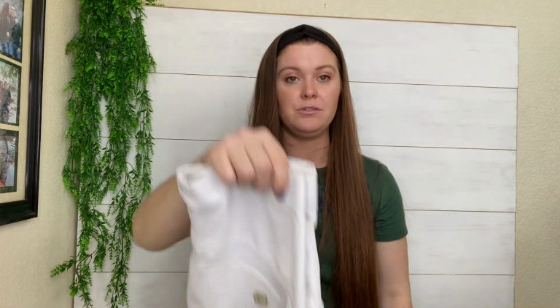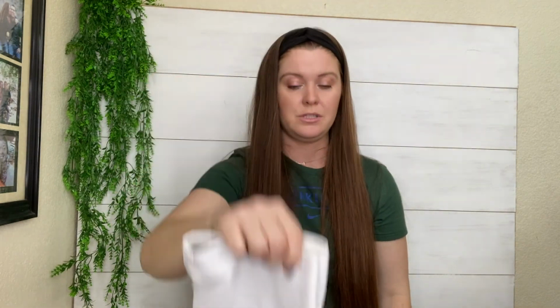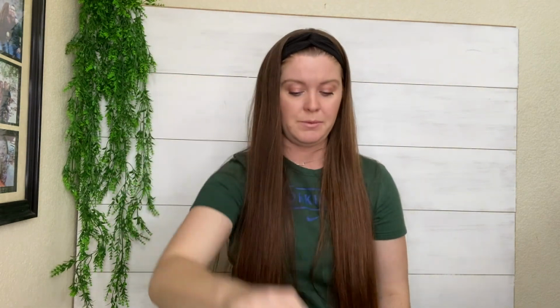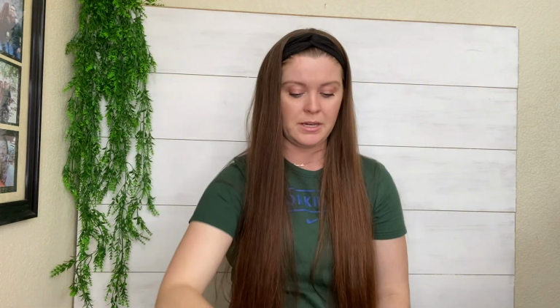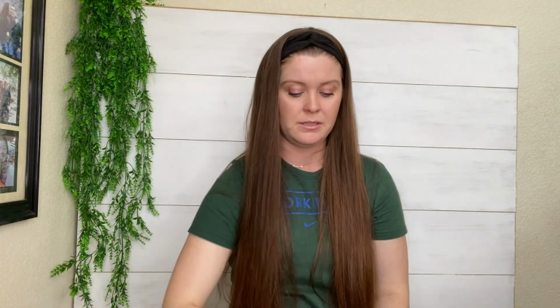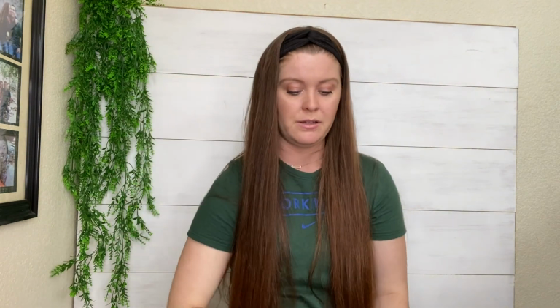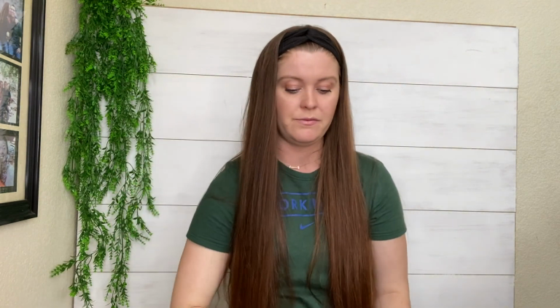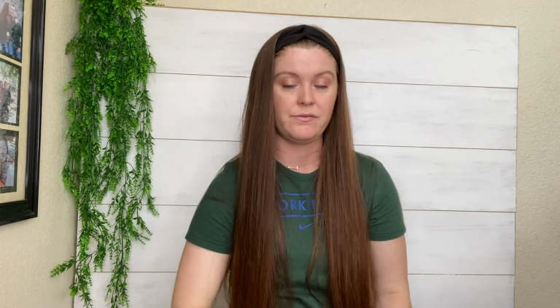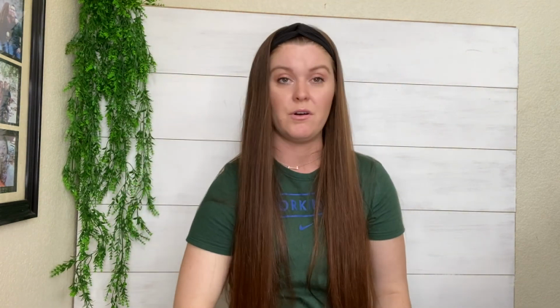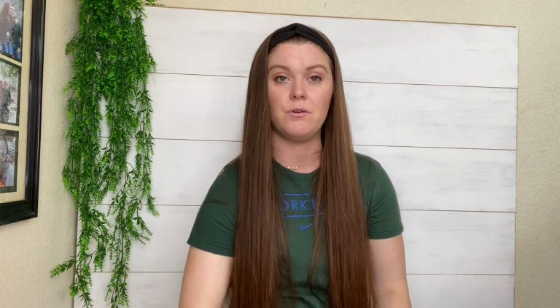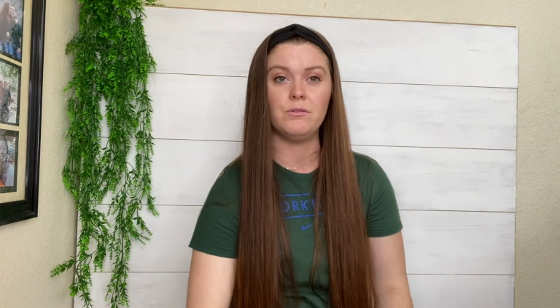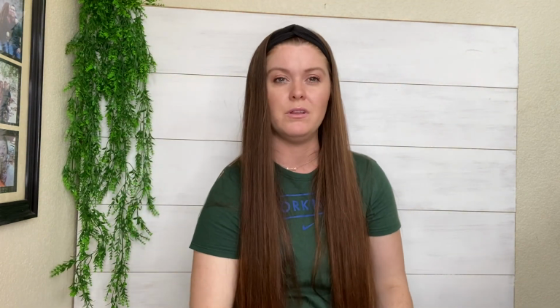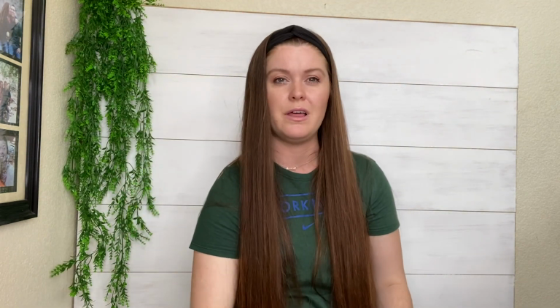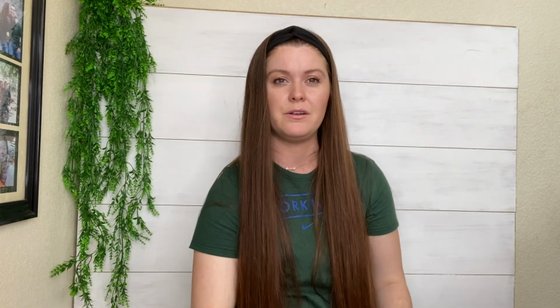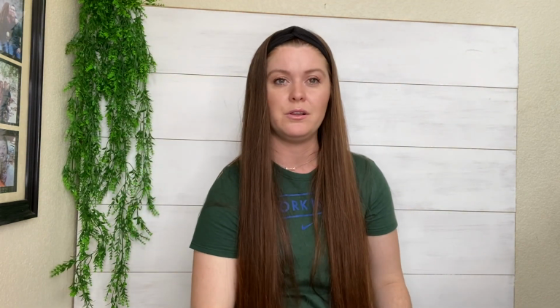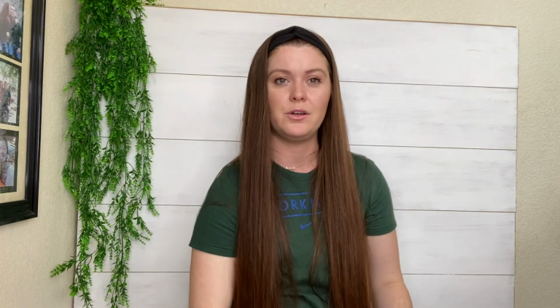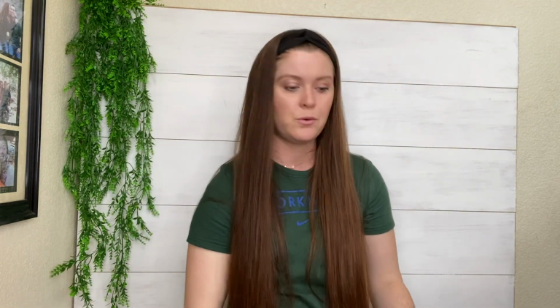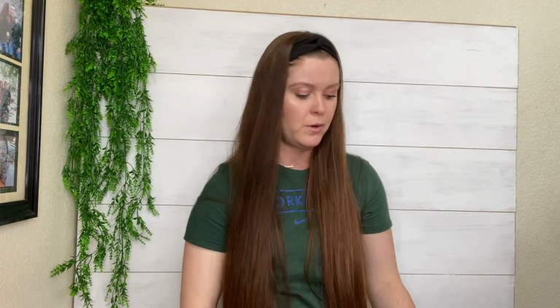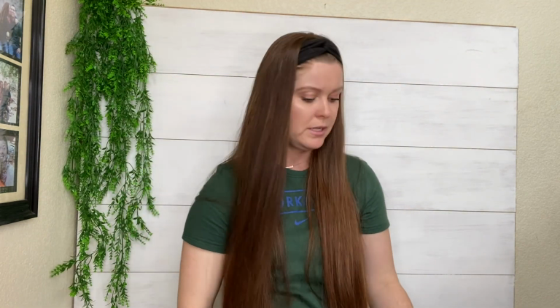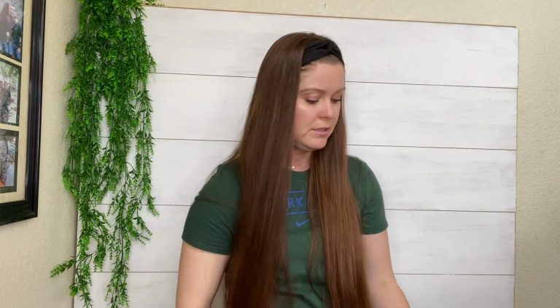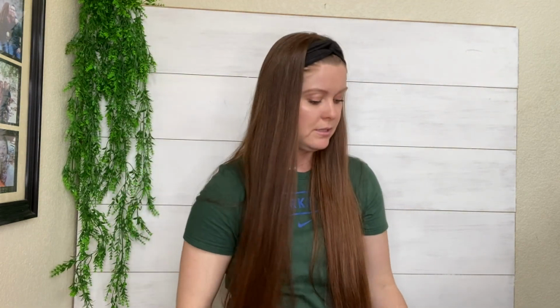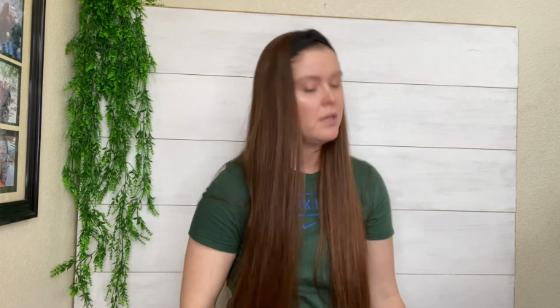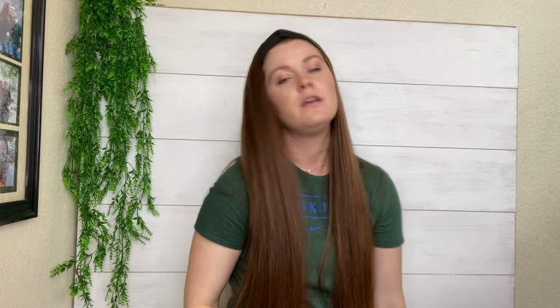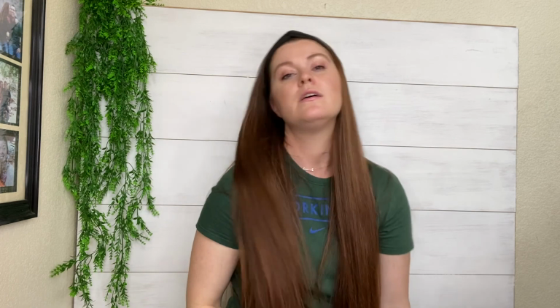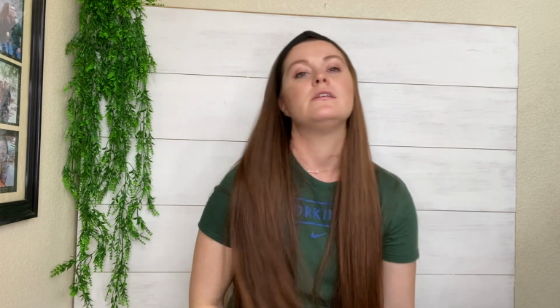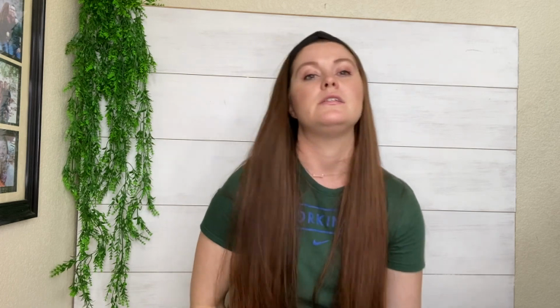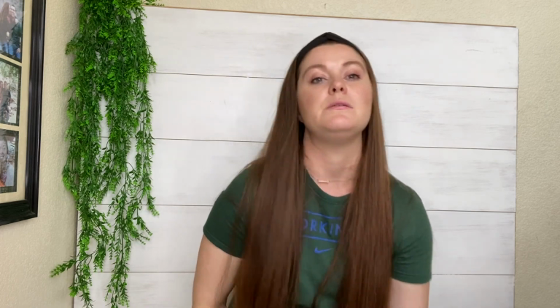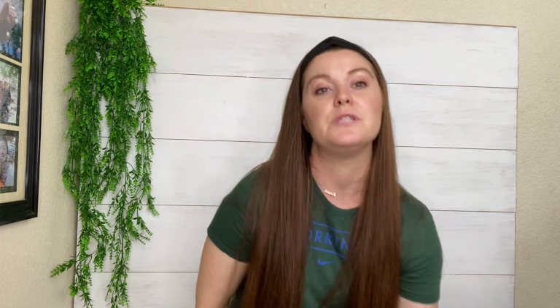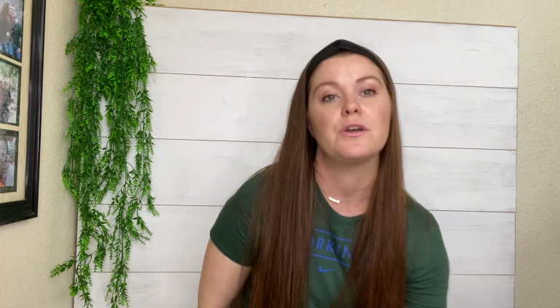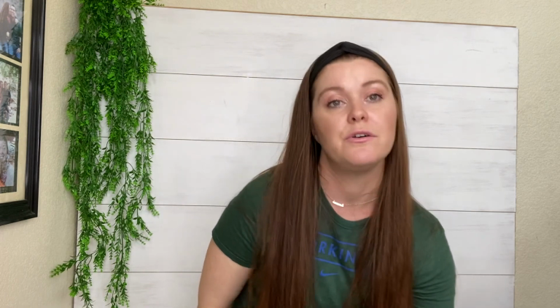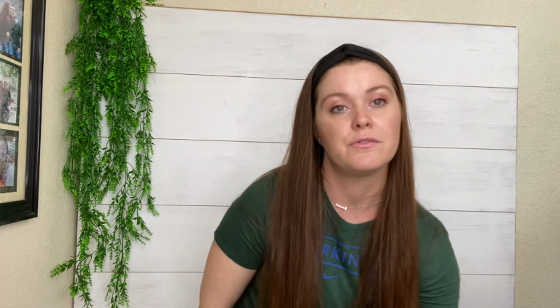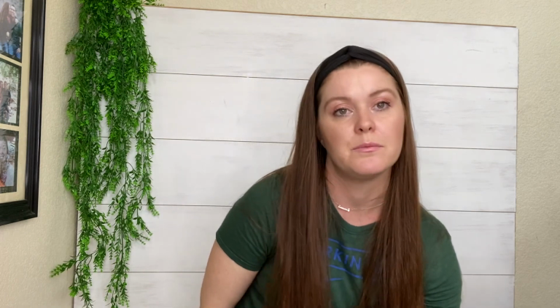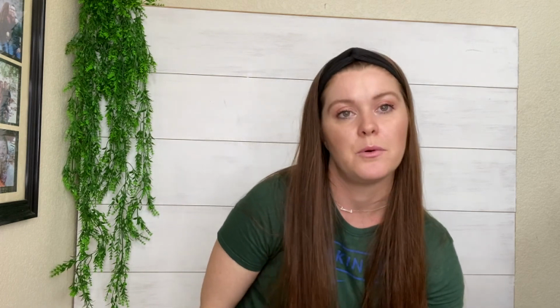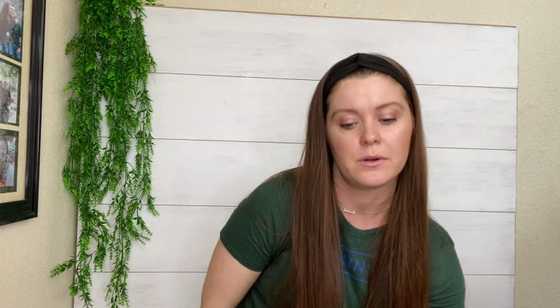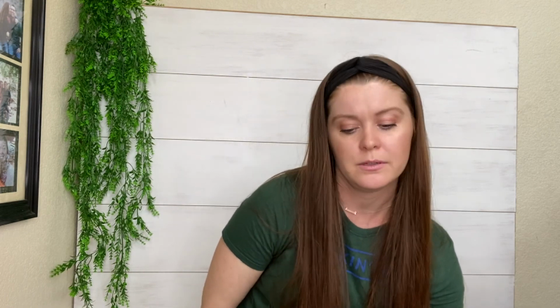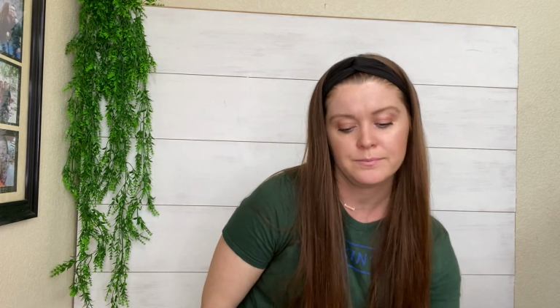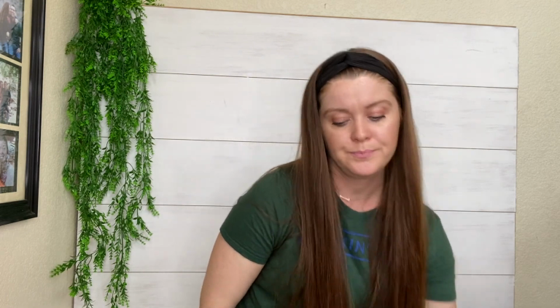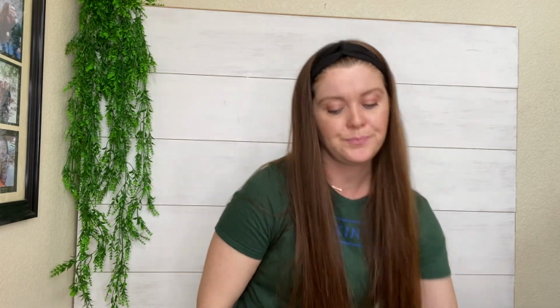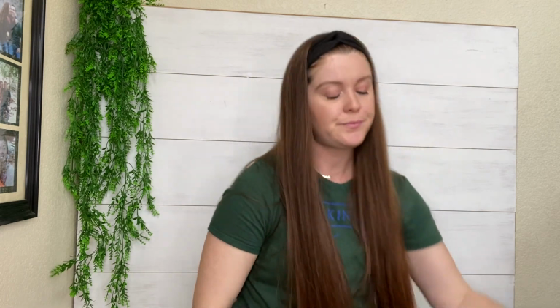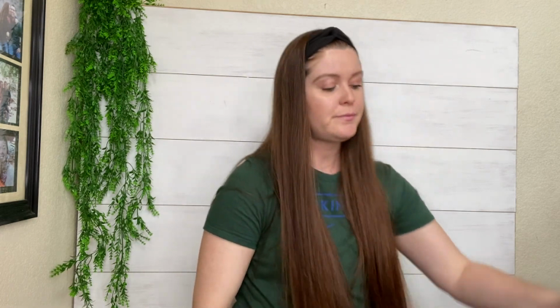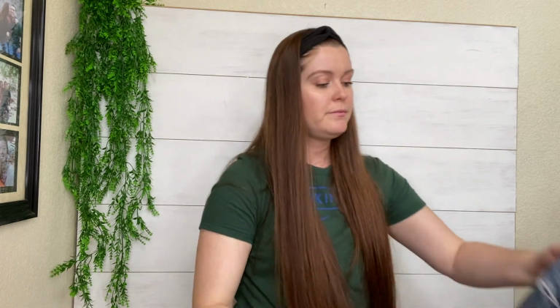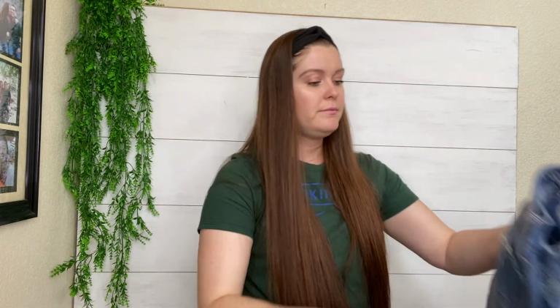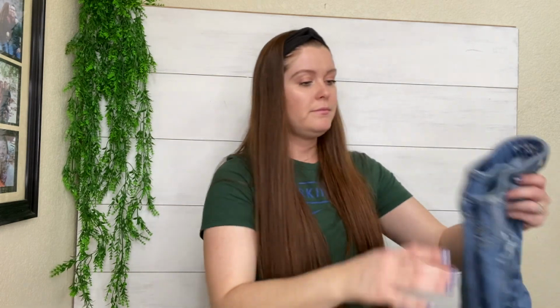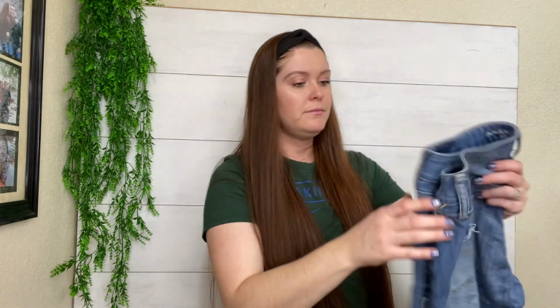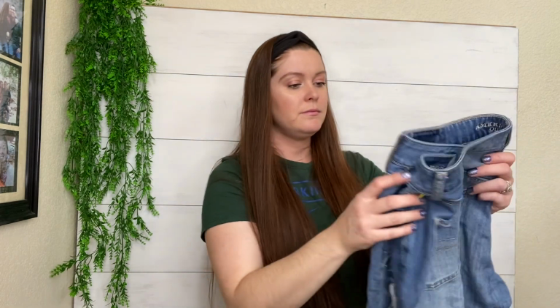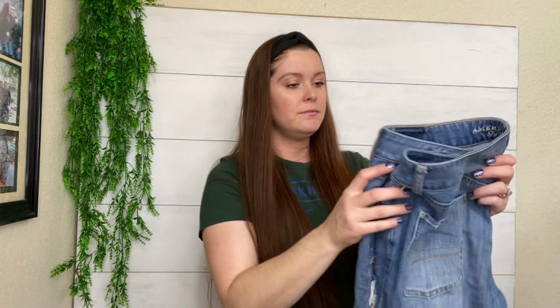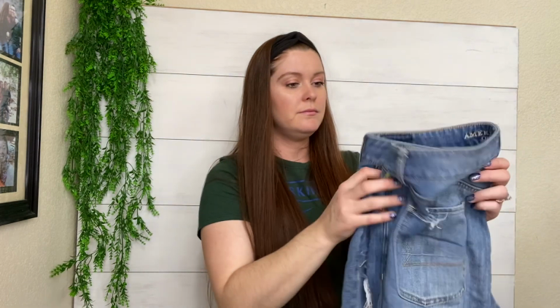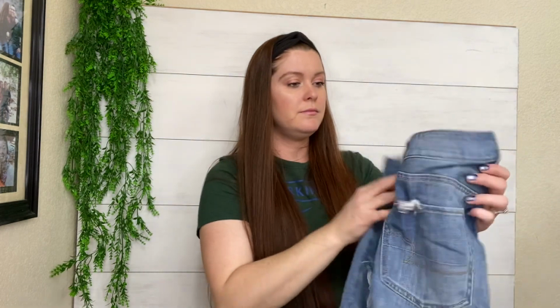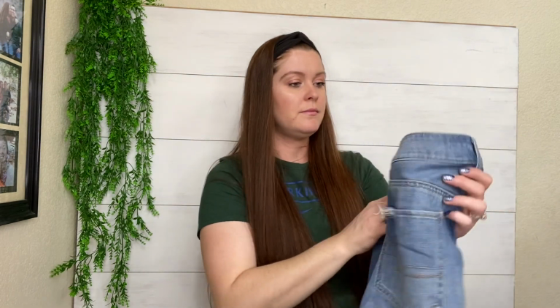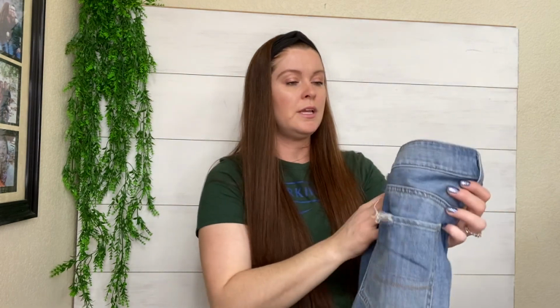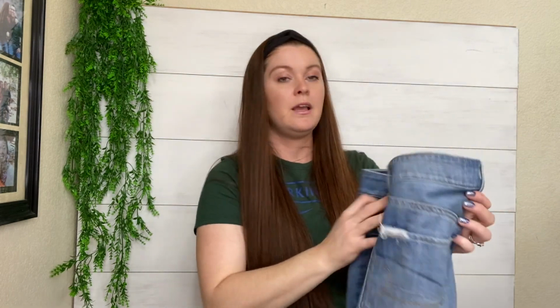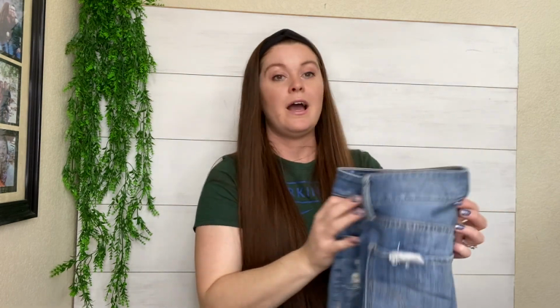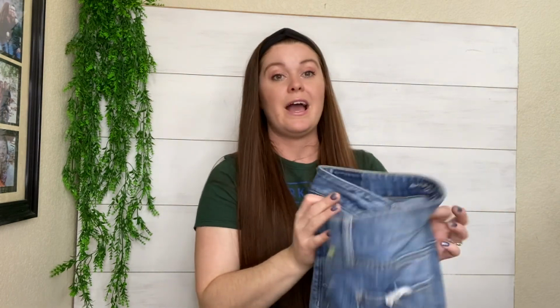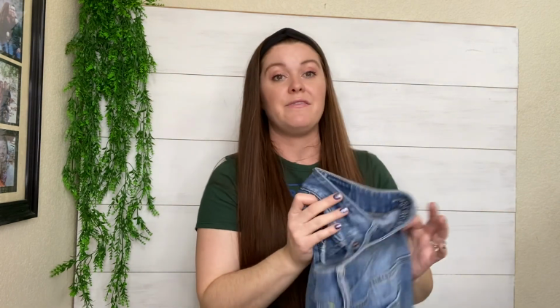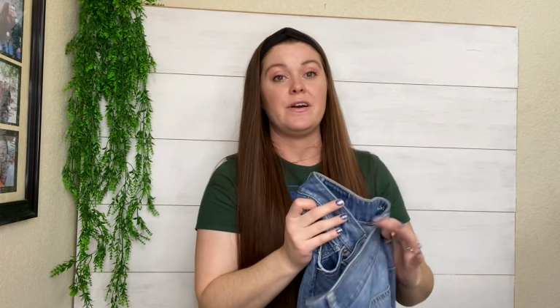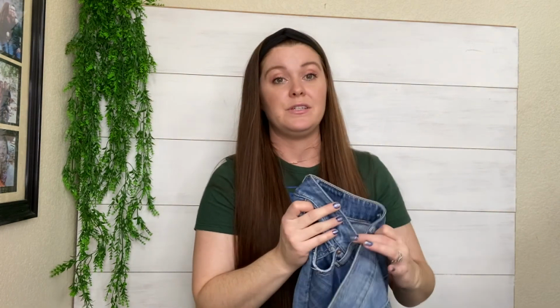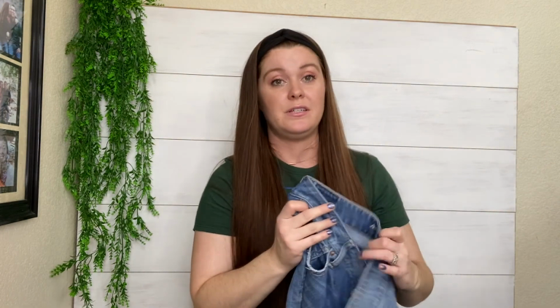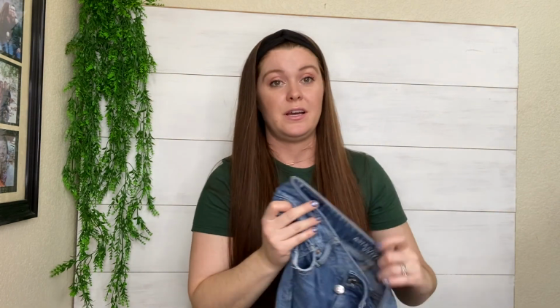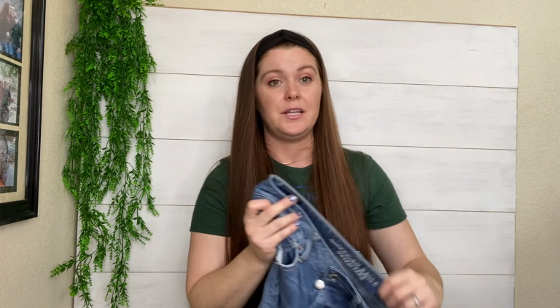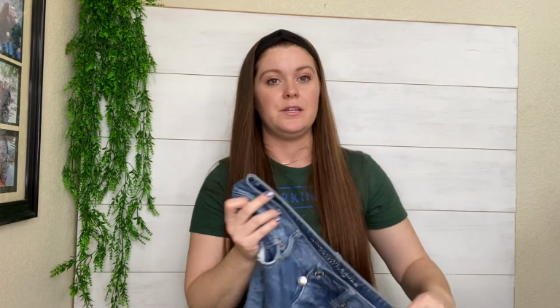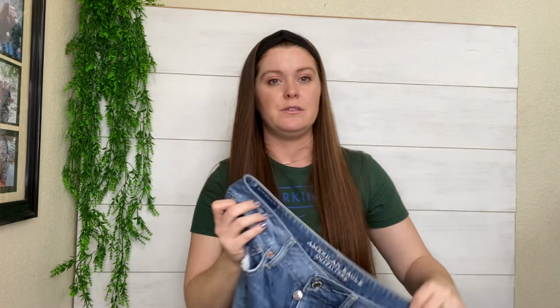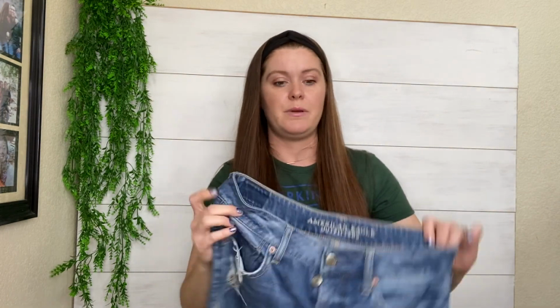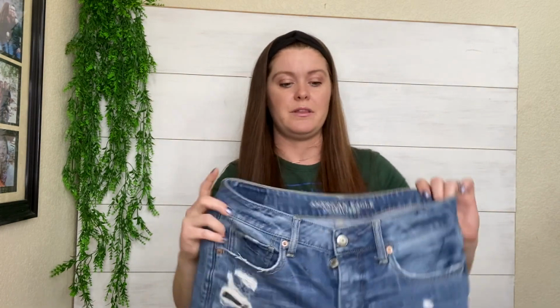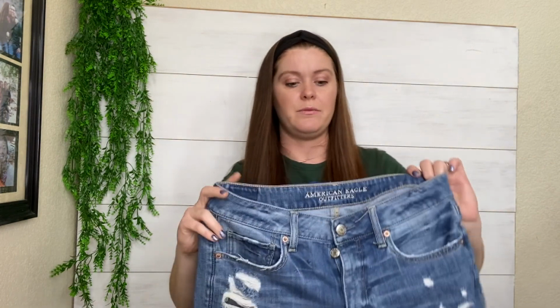I will probably list these in the $75 range too, because the faux leather look ones seem to go for more. I found a ton of those, by the way.